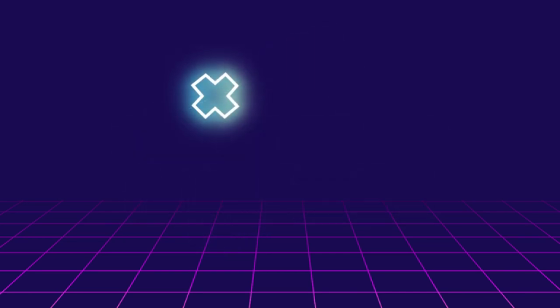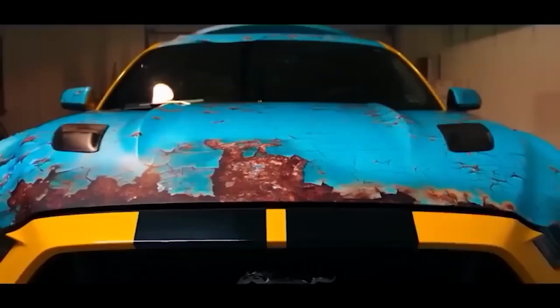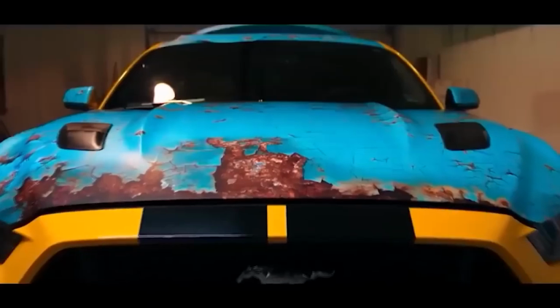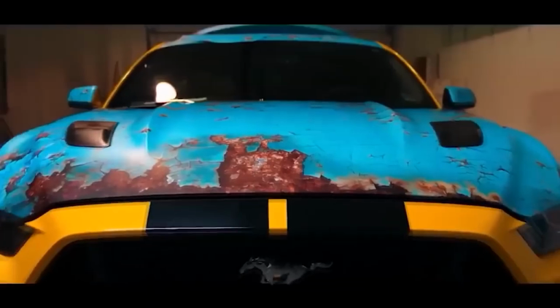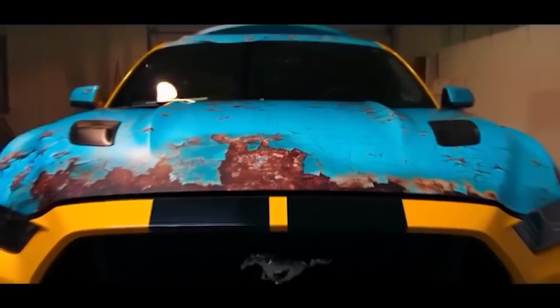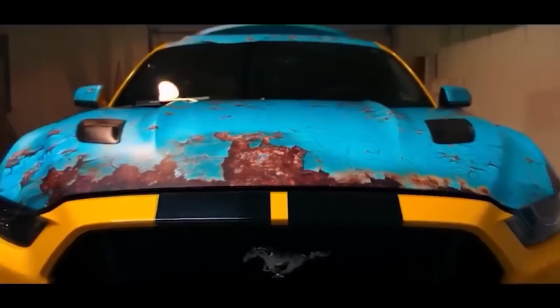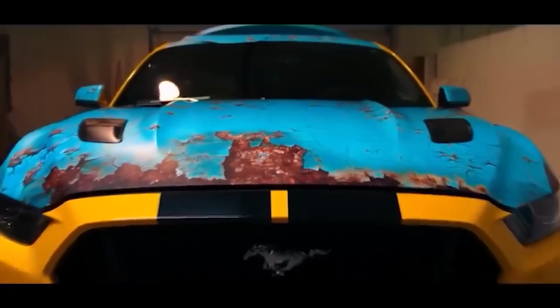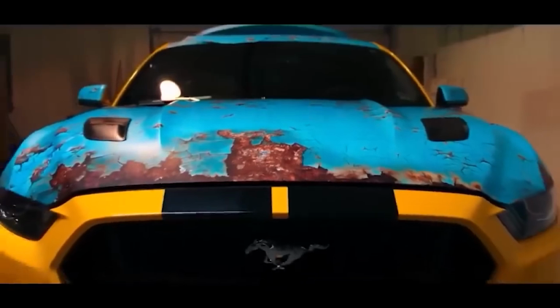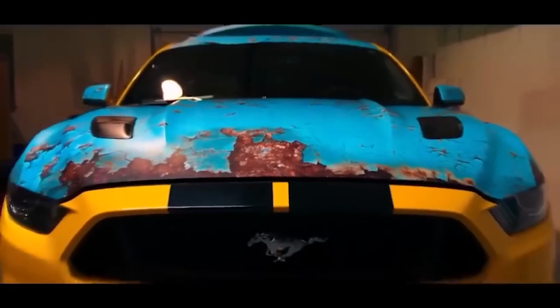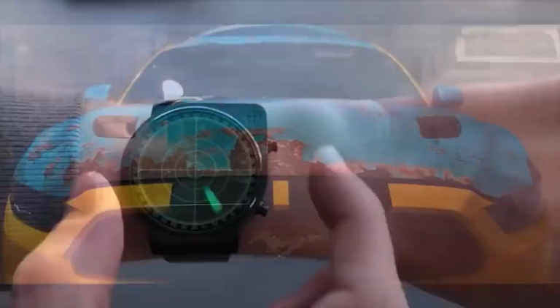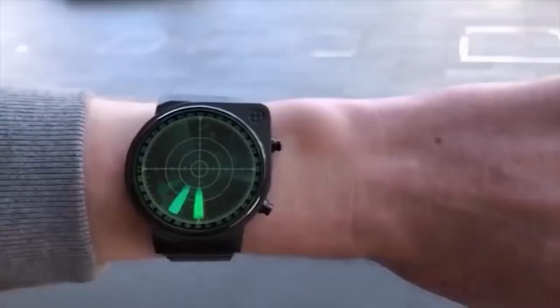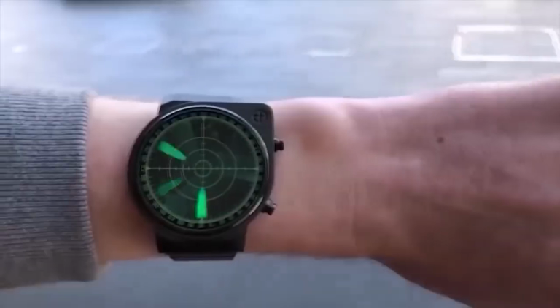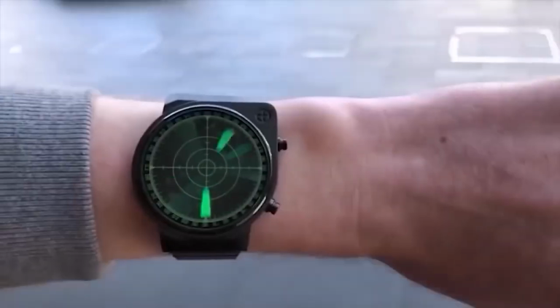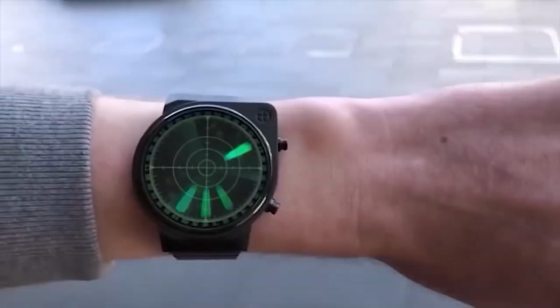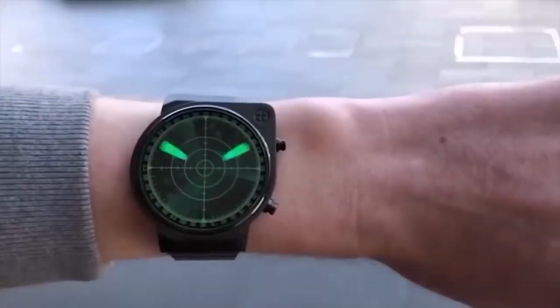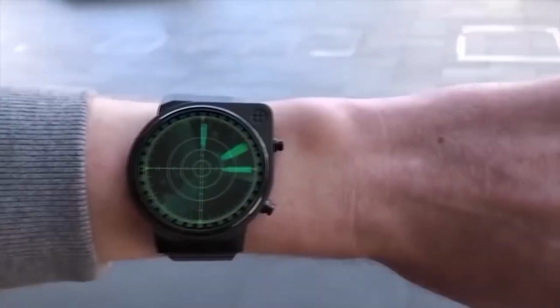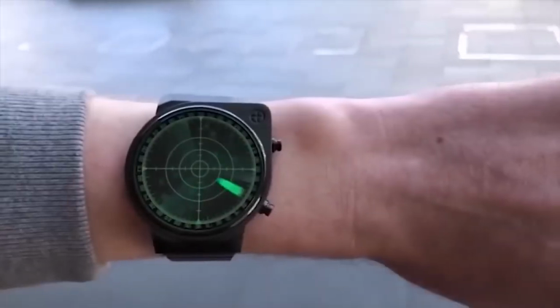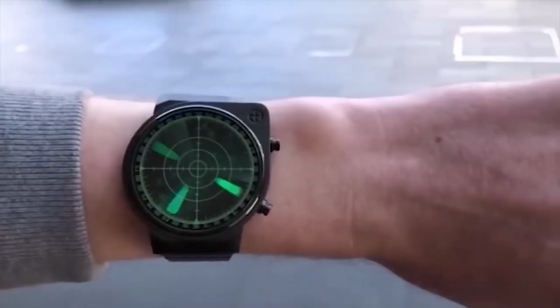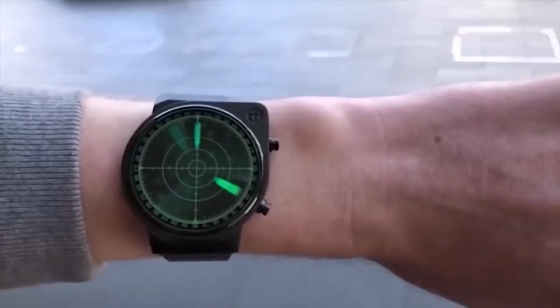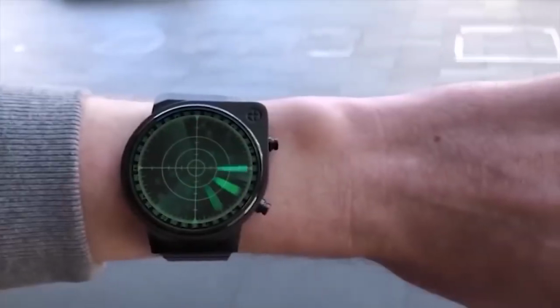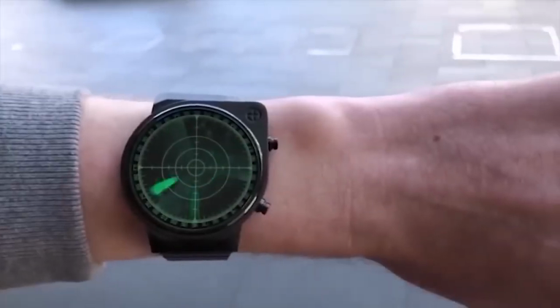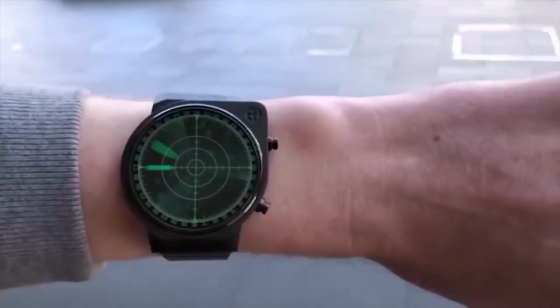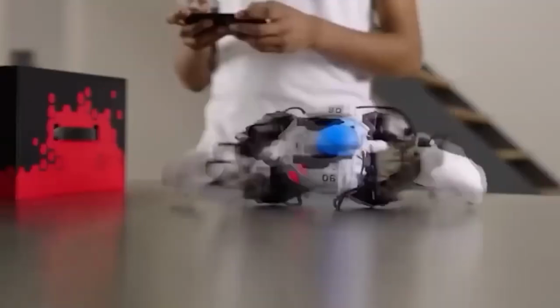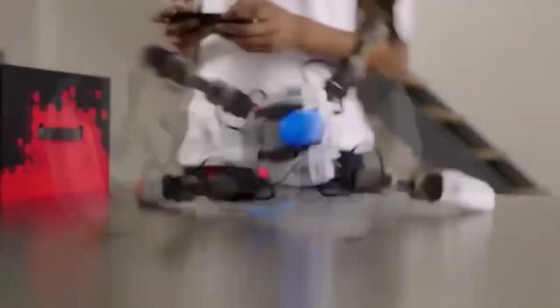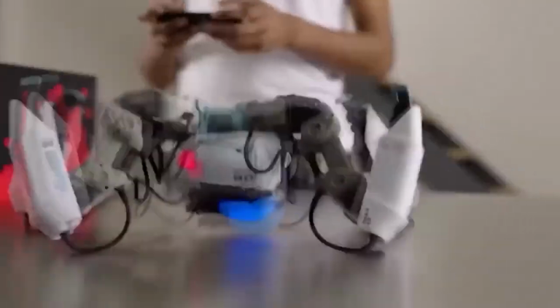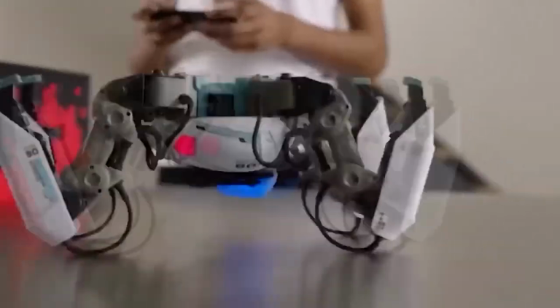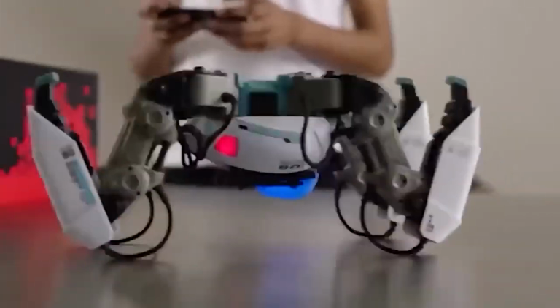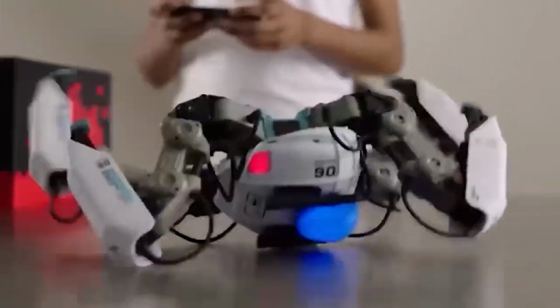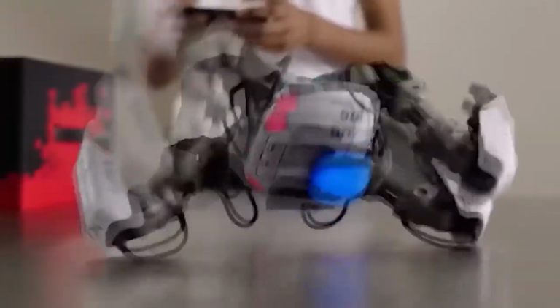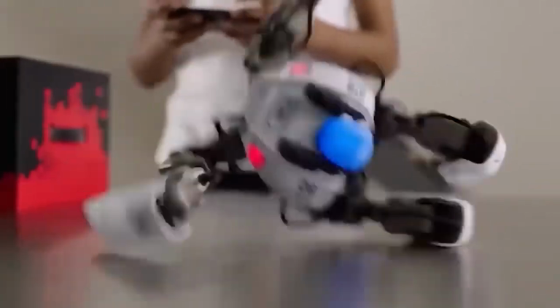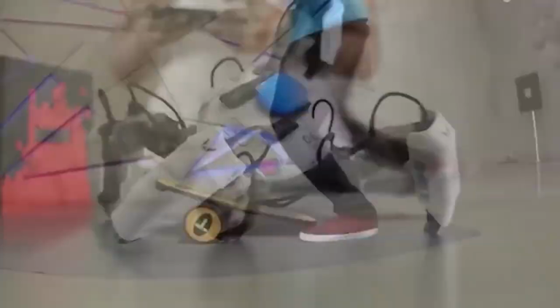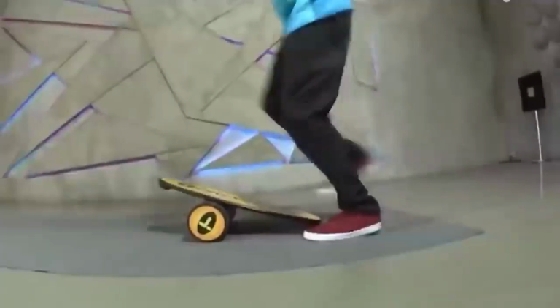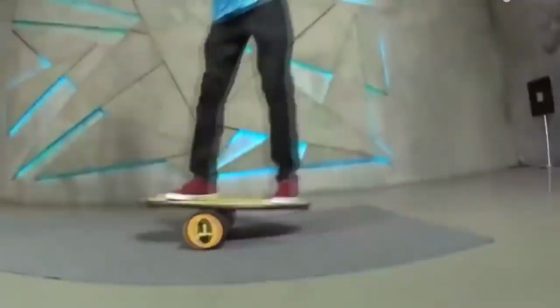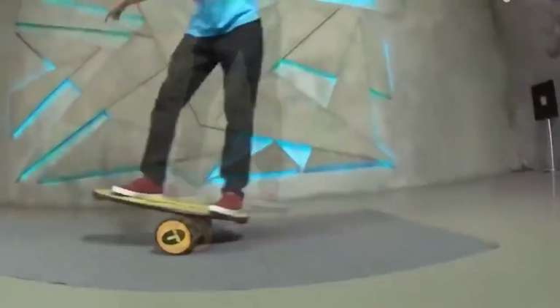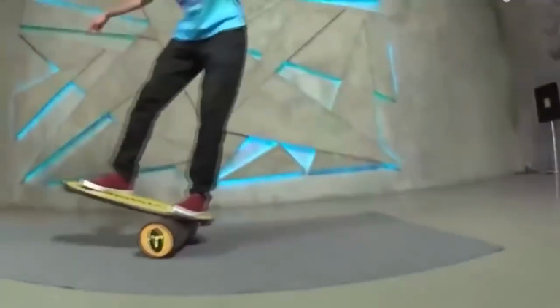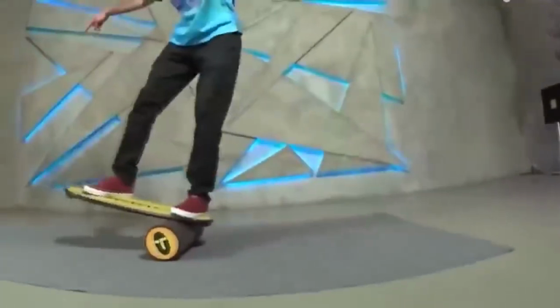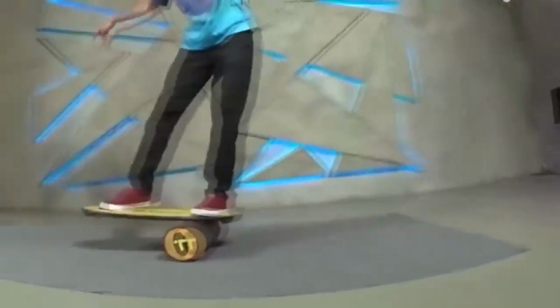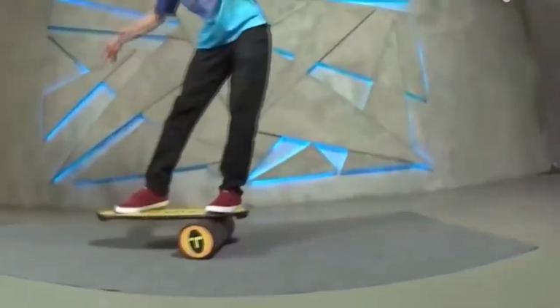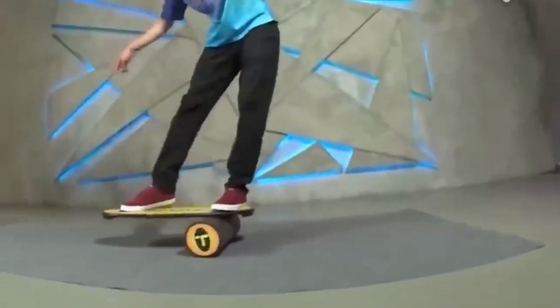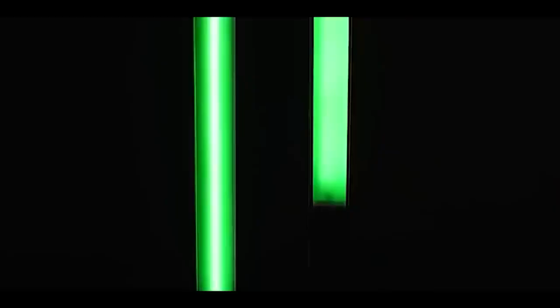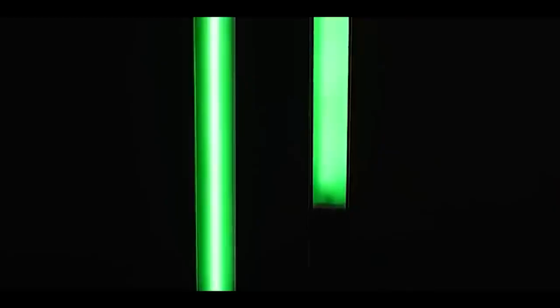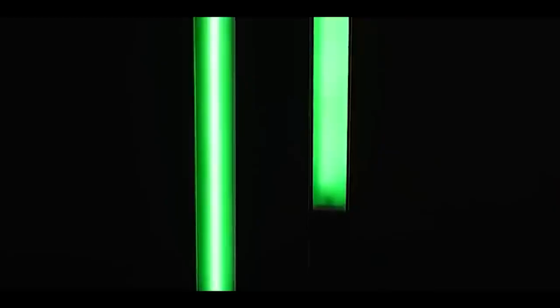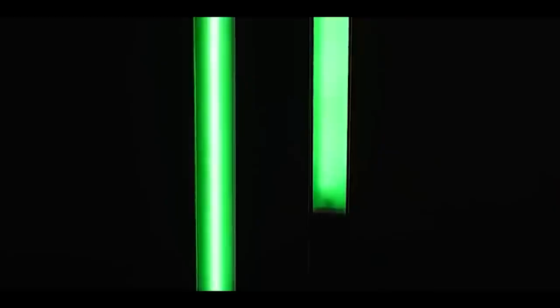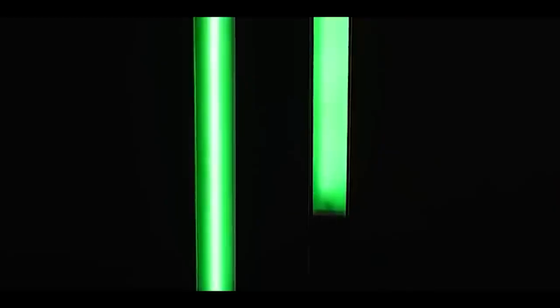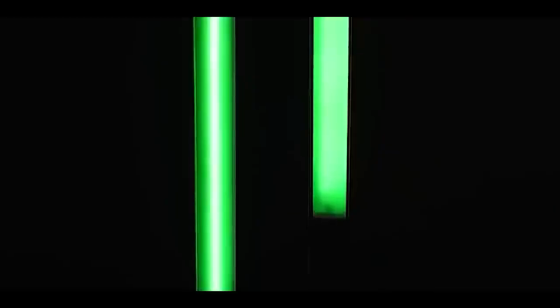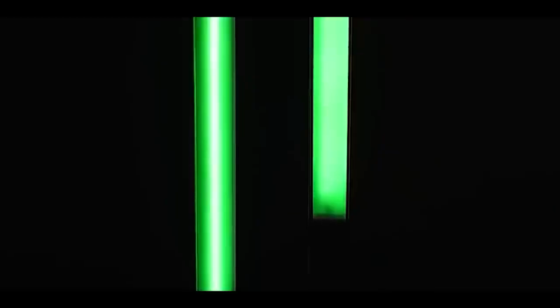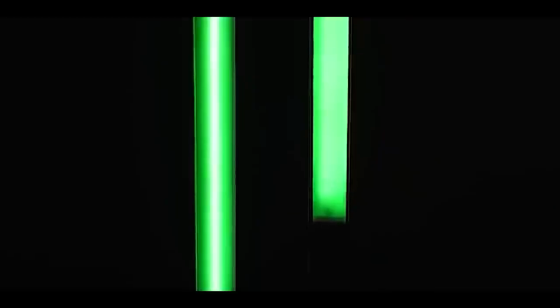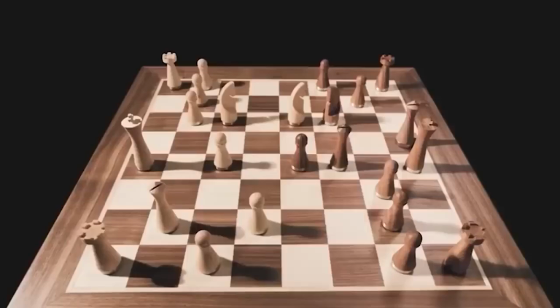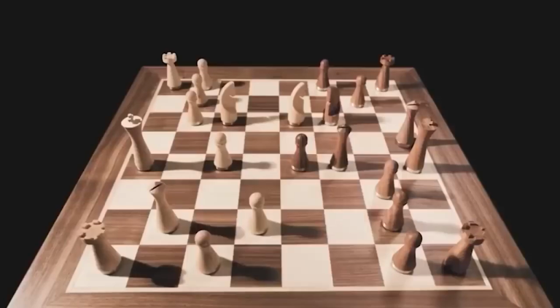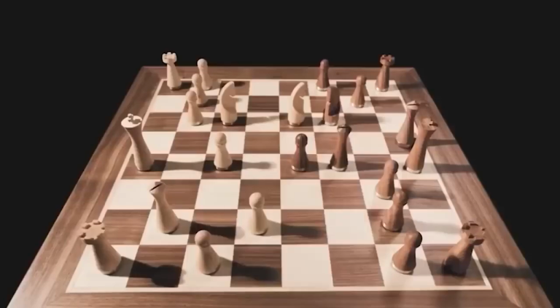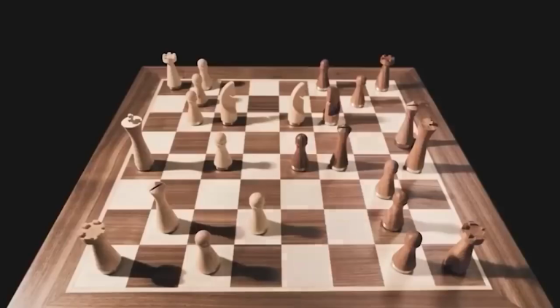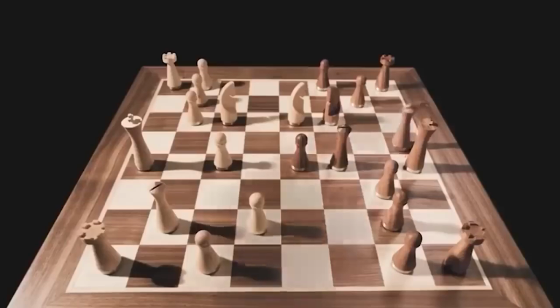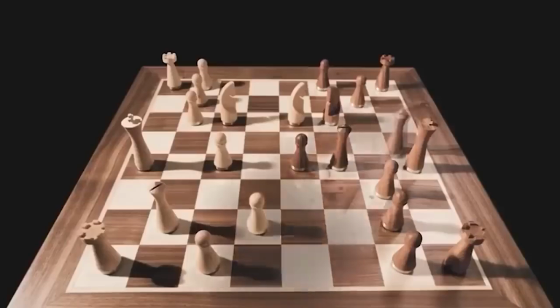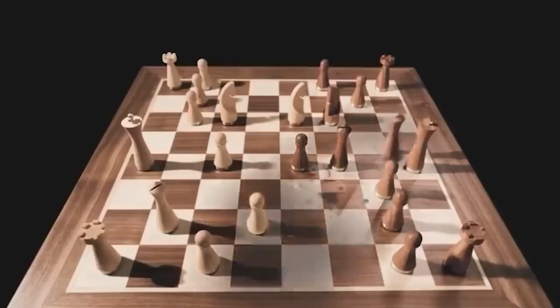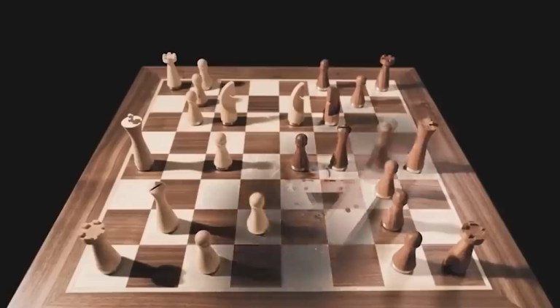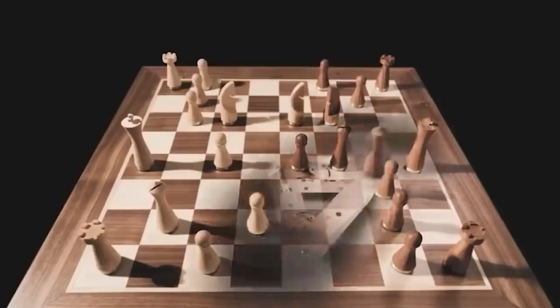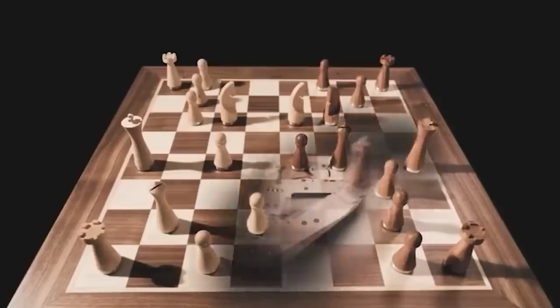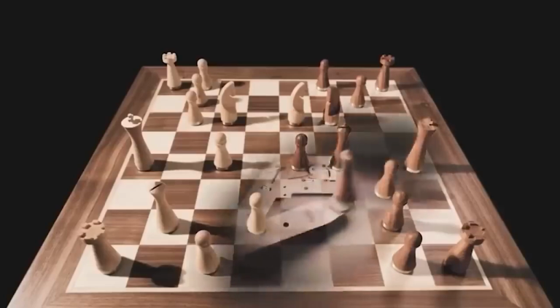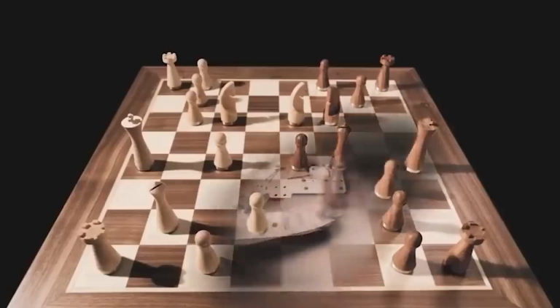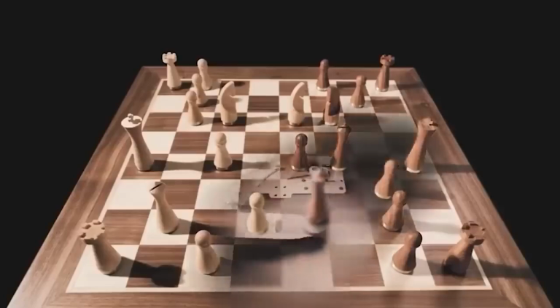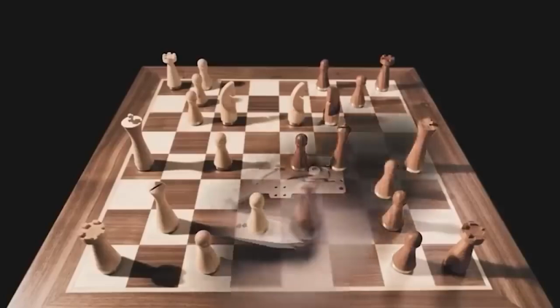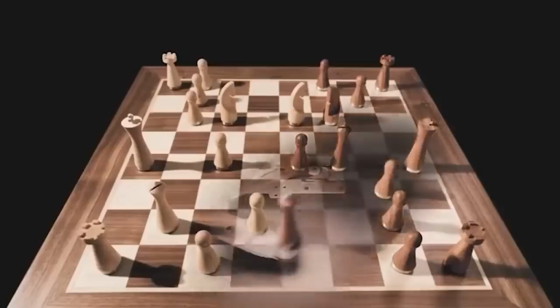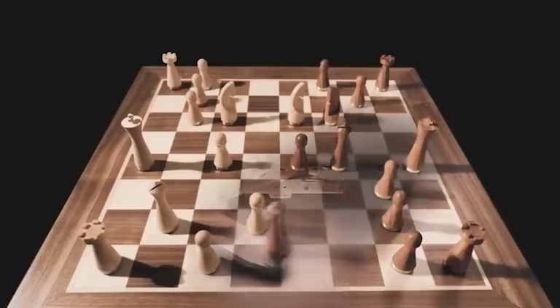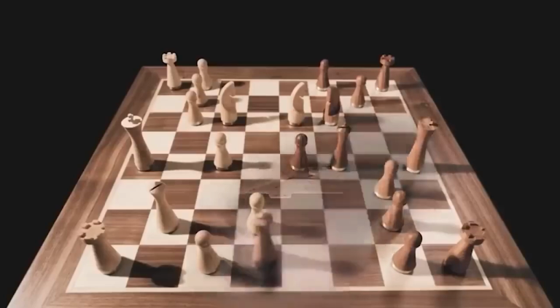Hello, ladies and gentlemen, I am pleased to welcome you to my channel. Here are 20 items from AliExpress that you are sure to like.